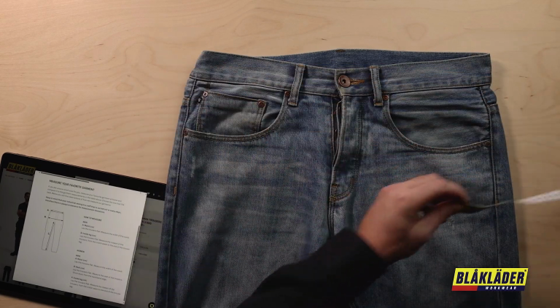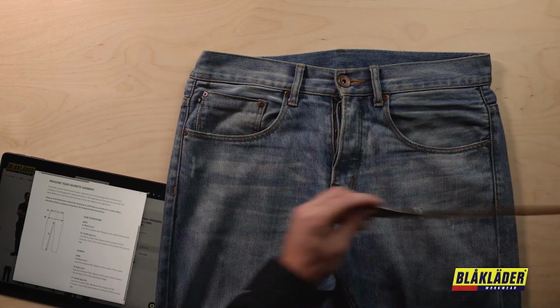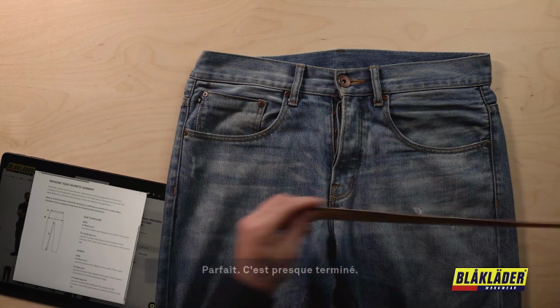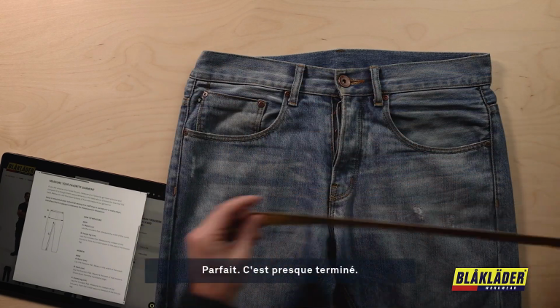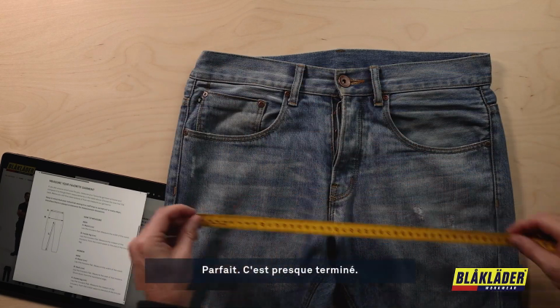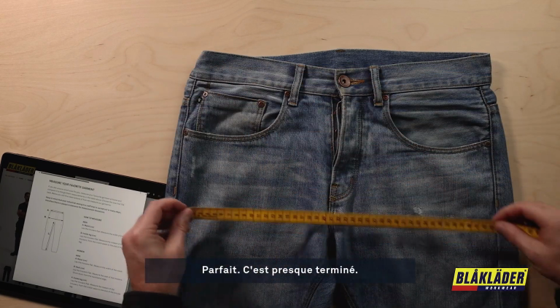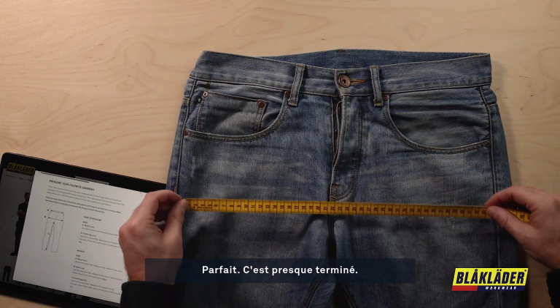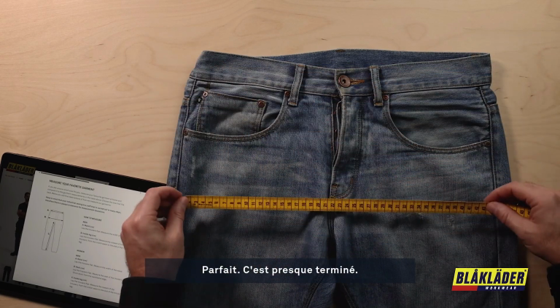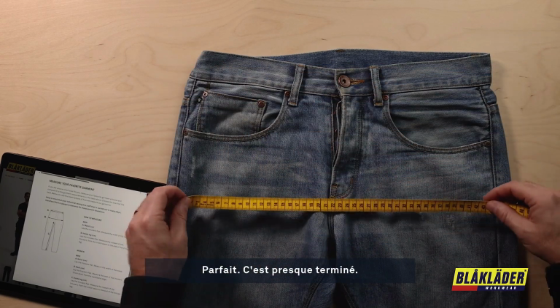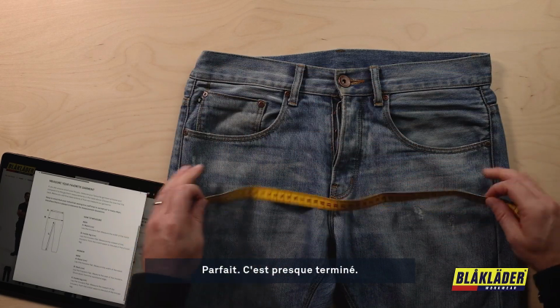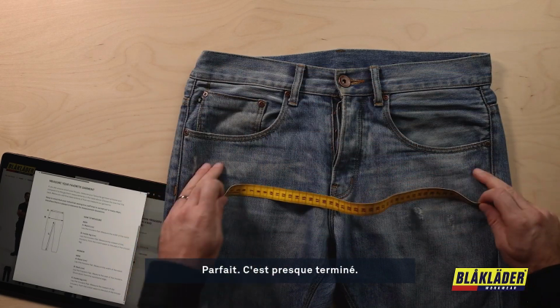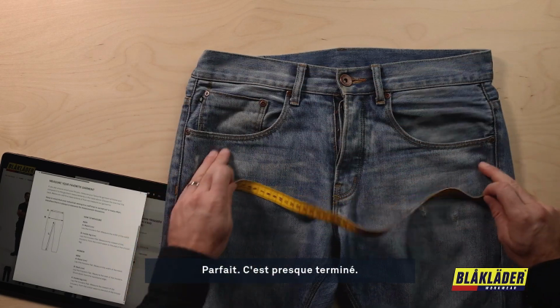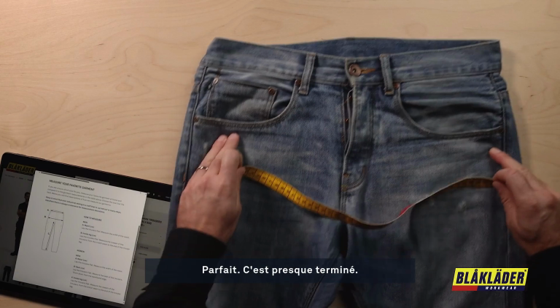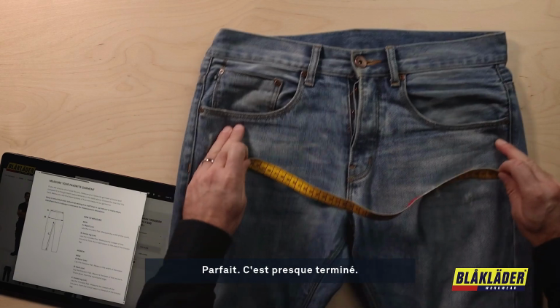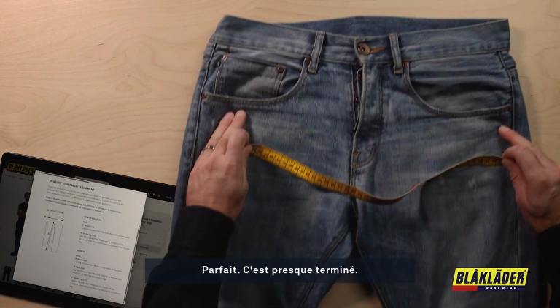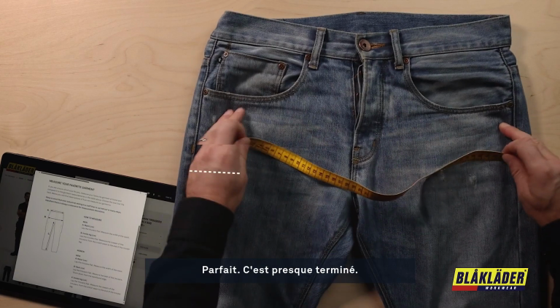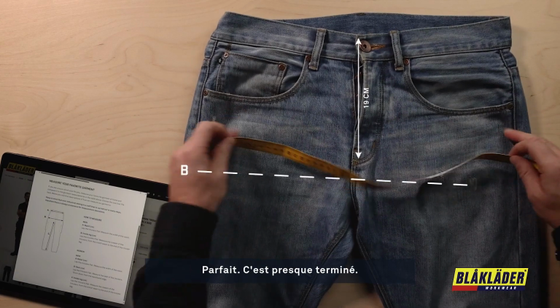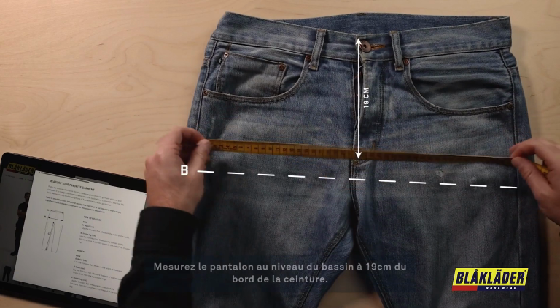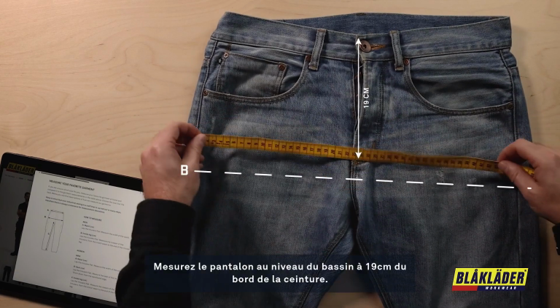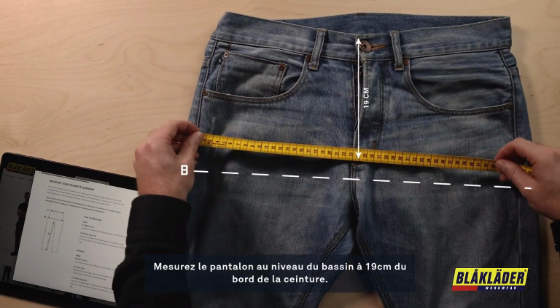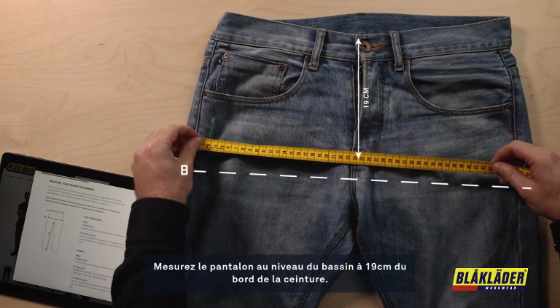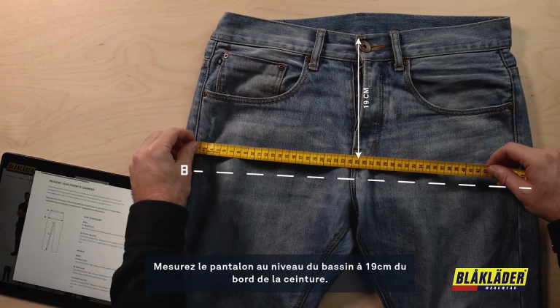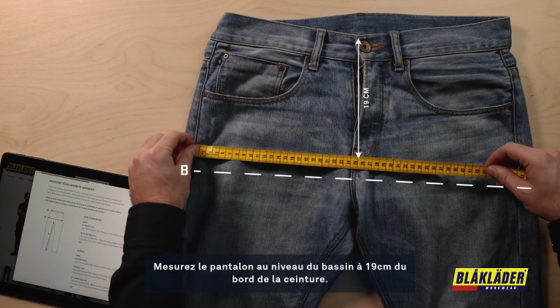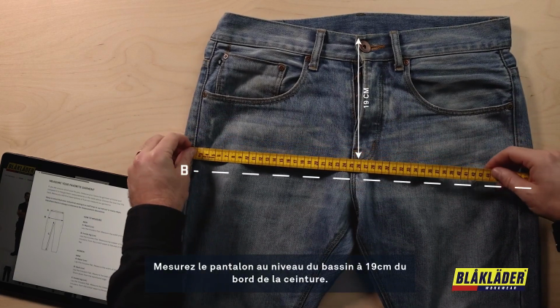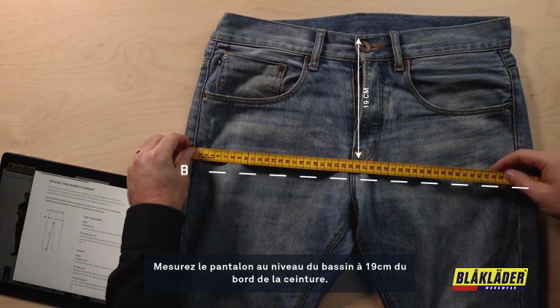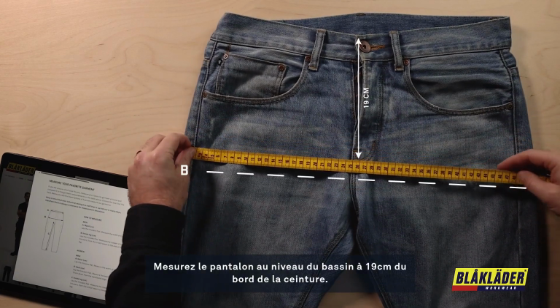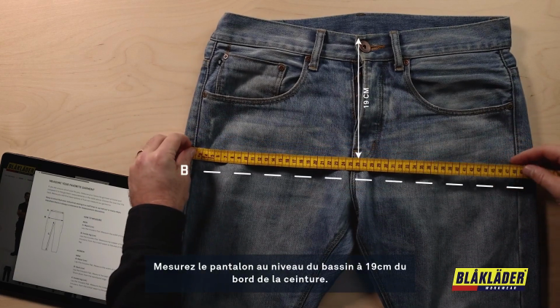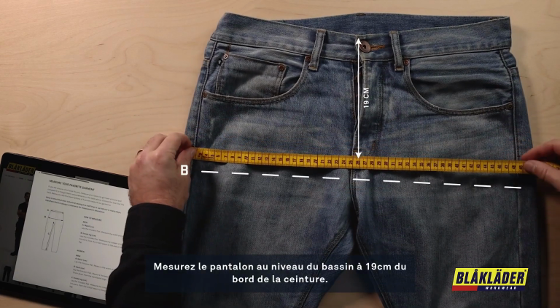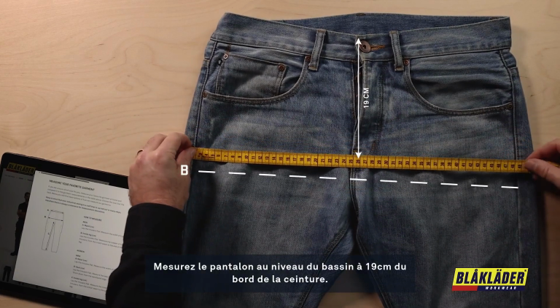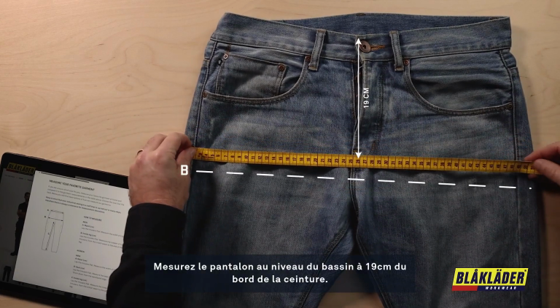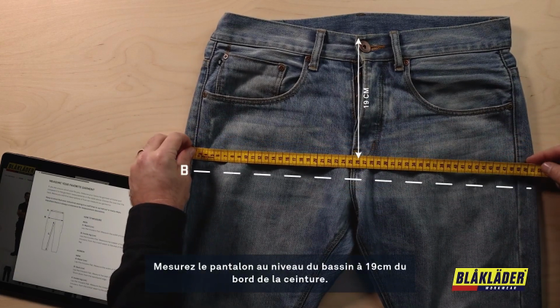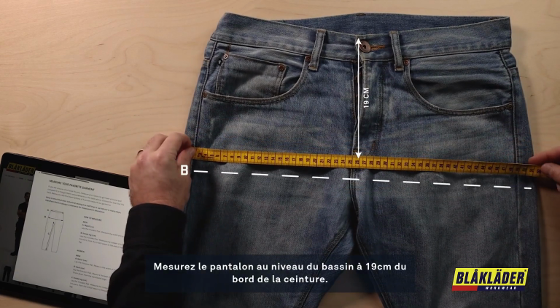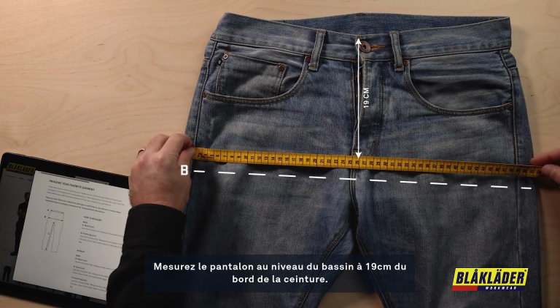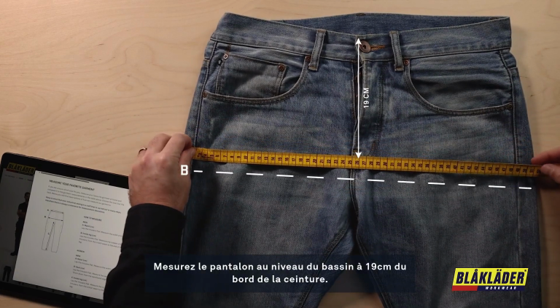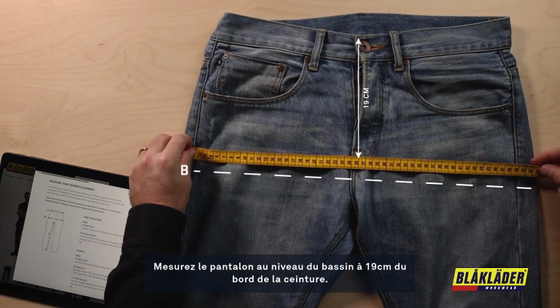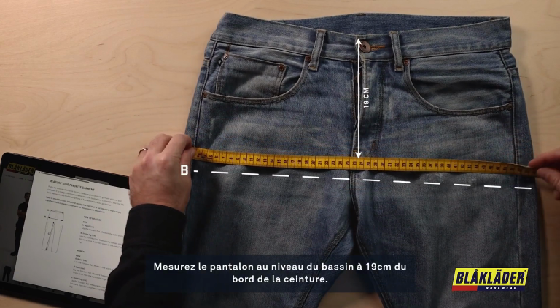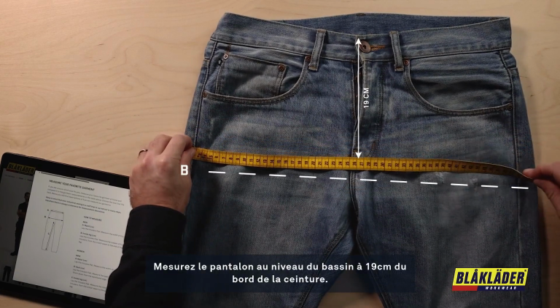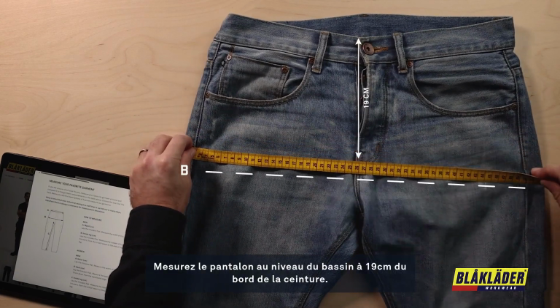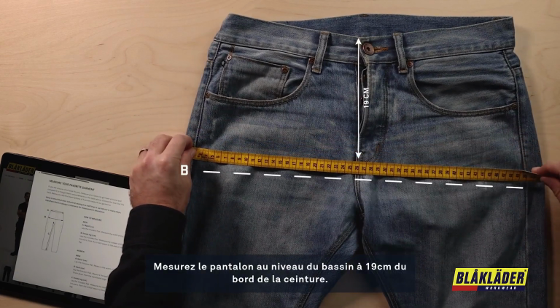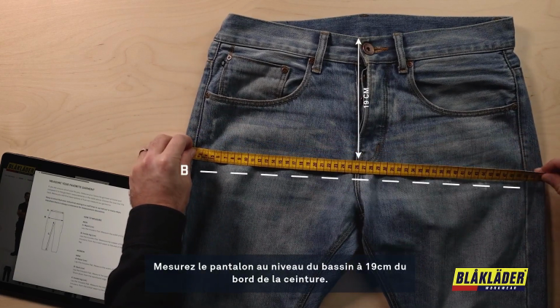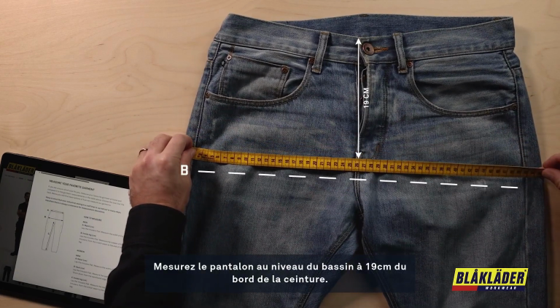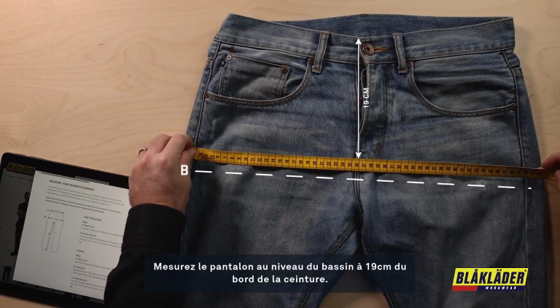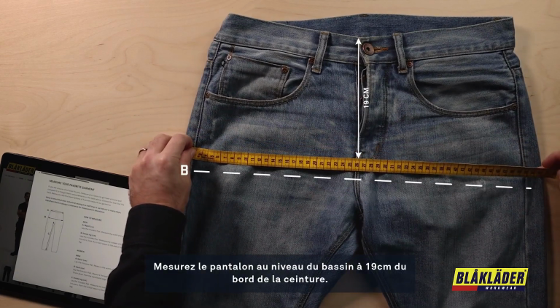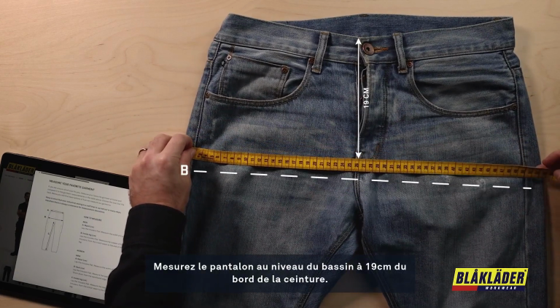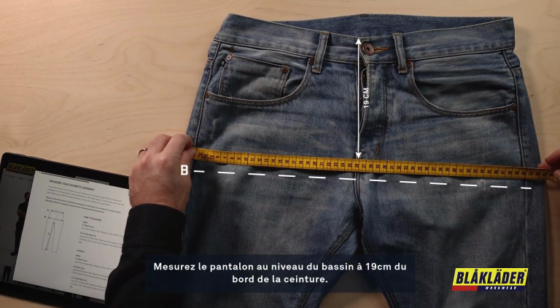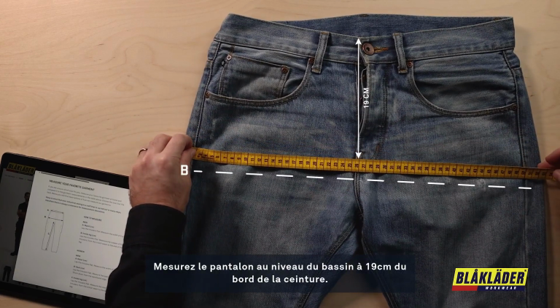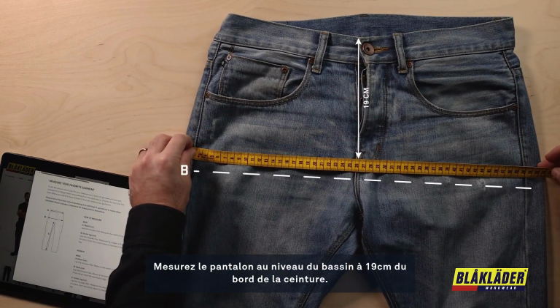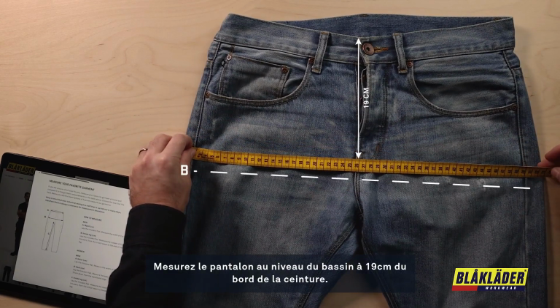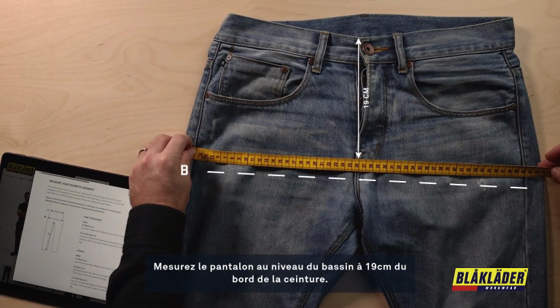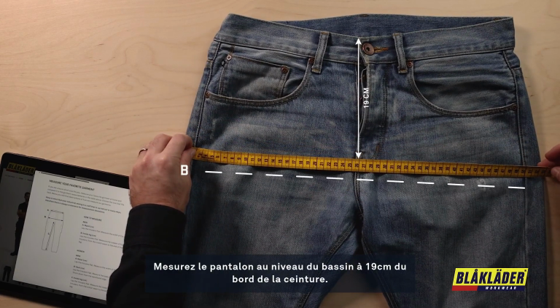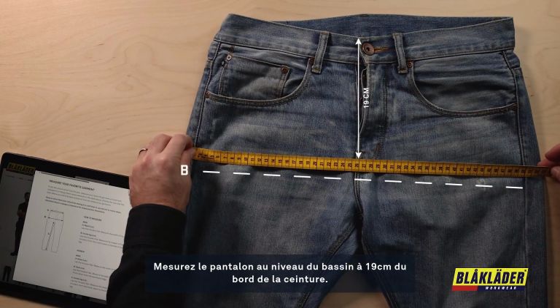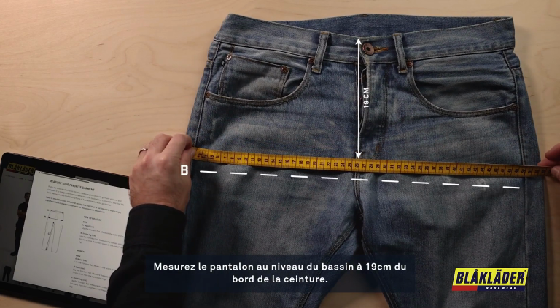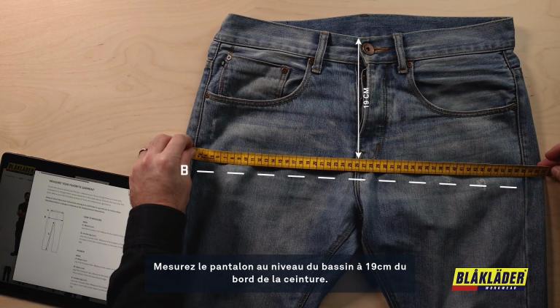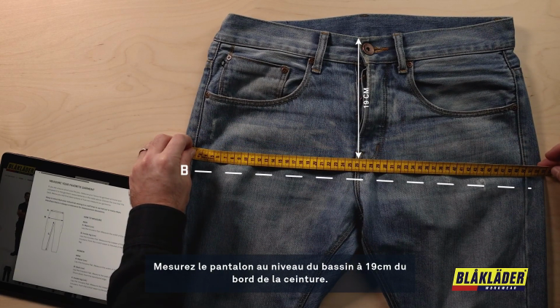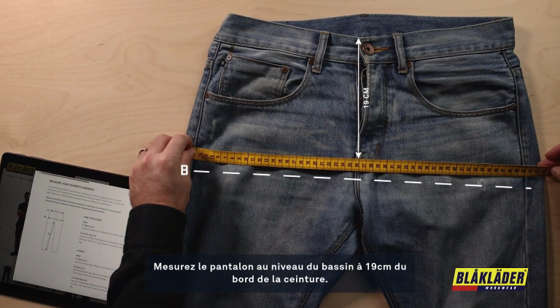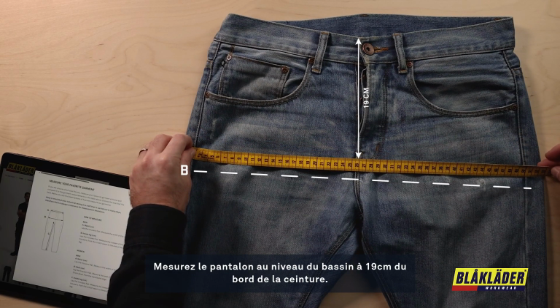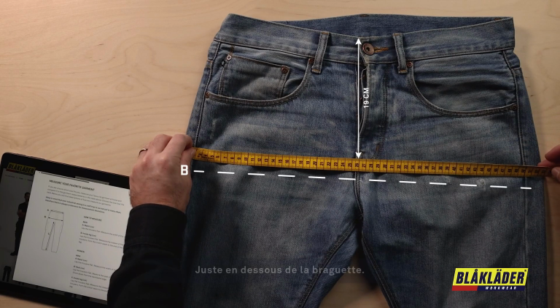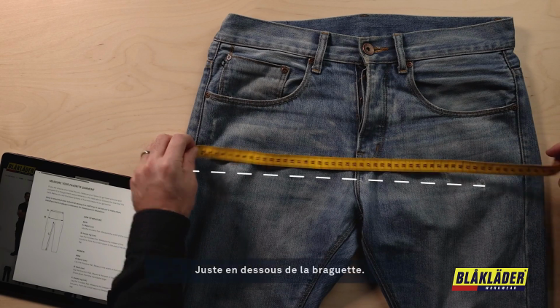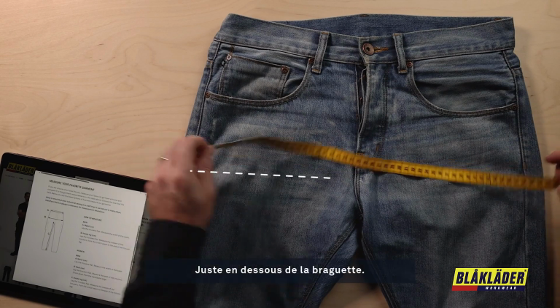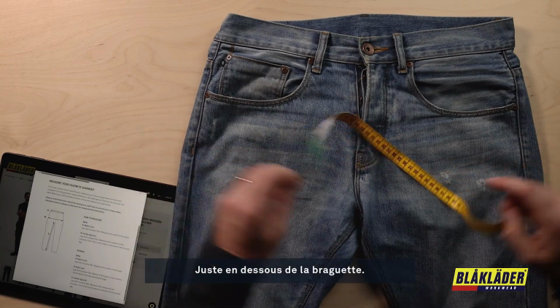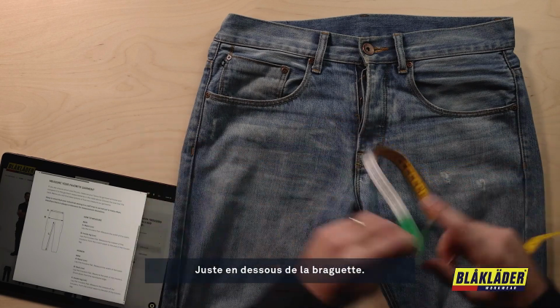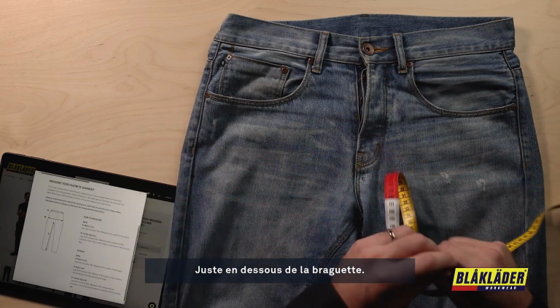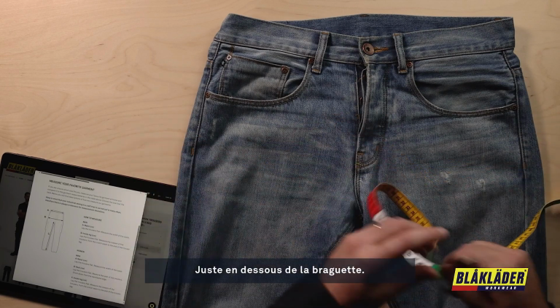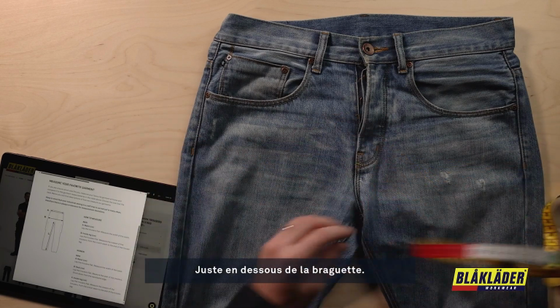Next, measure the seat of the pants: 19 centimeters down from the waistband edge, just below the fly.